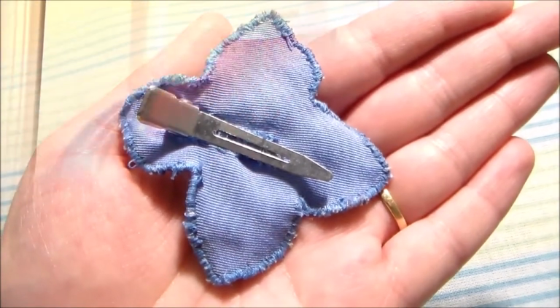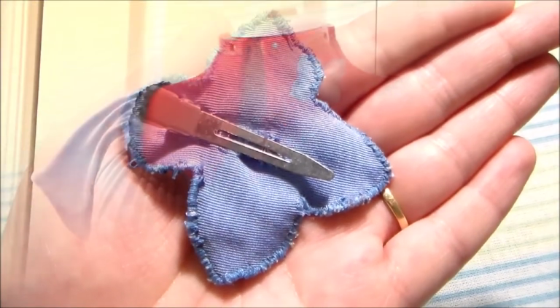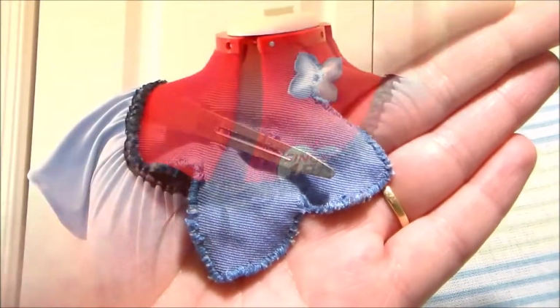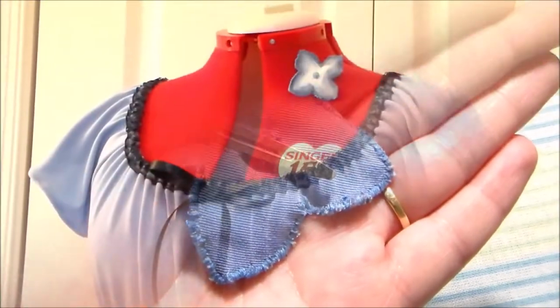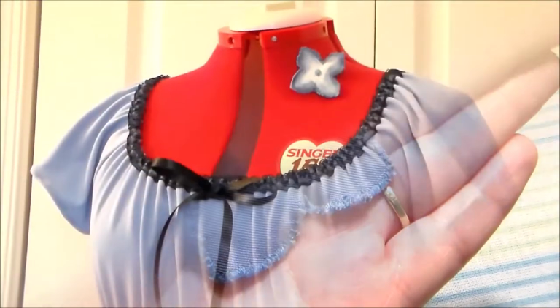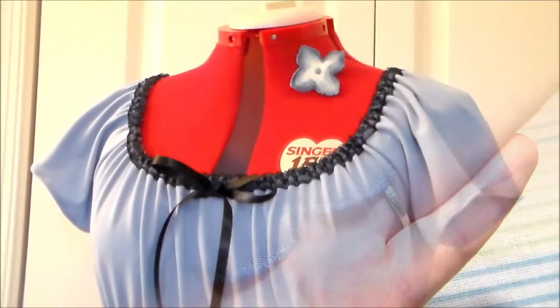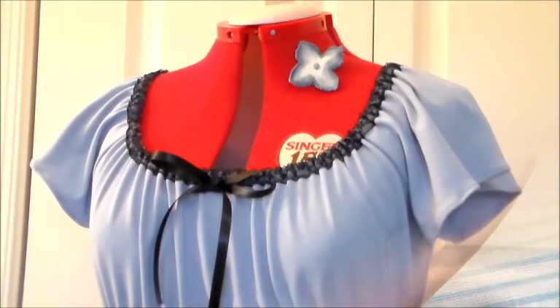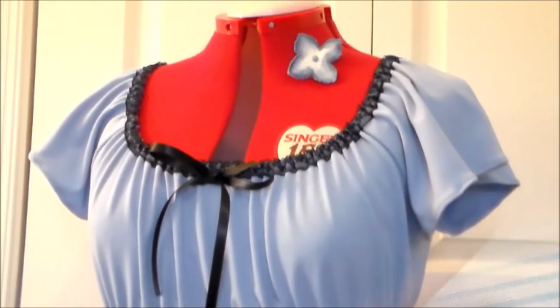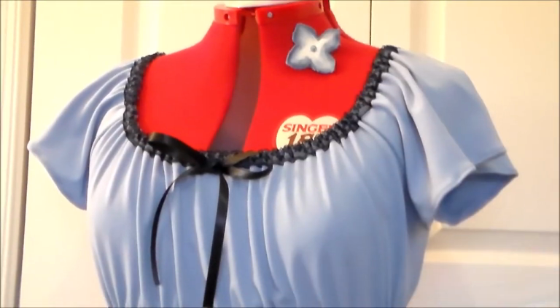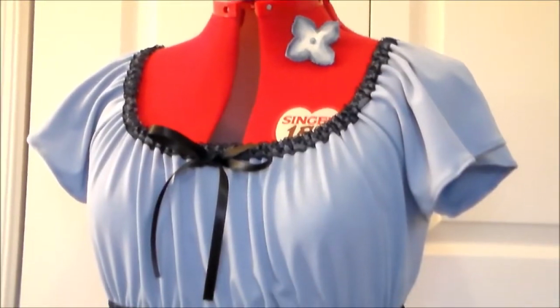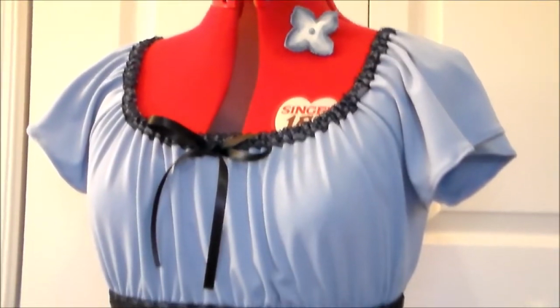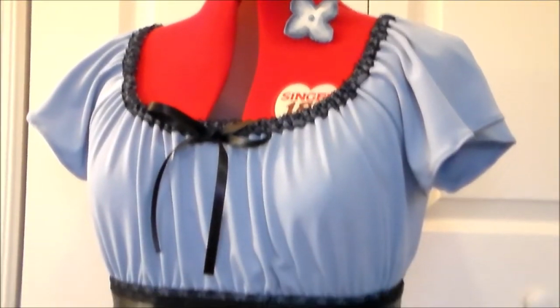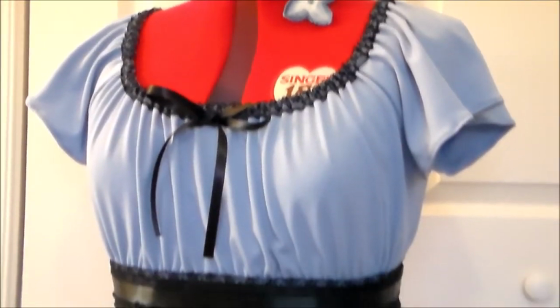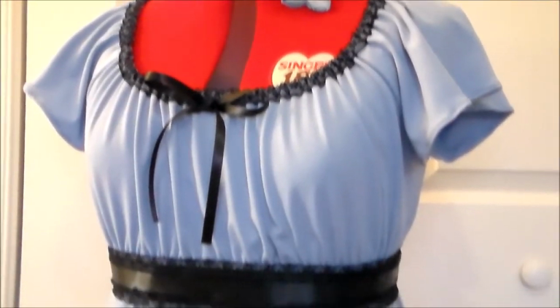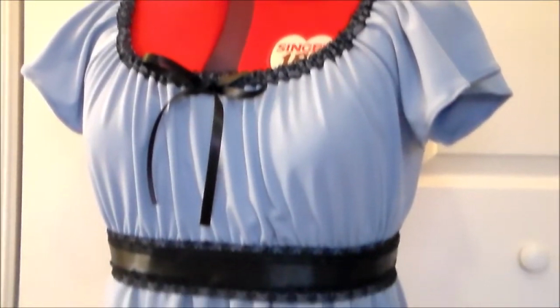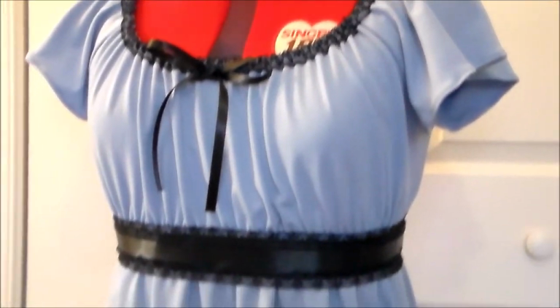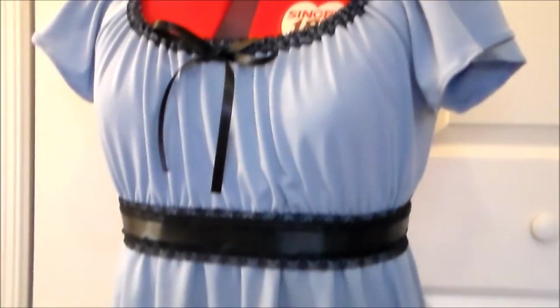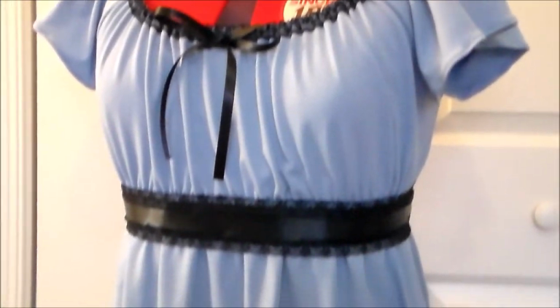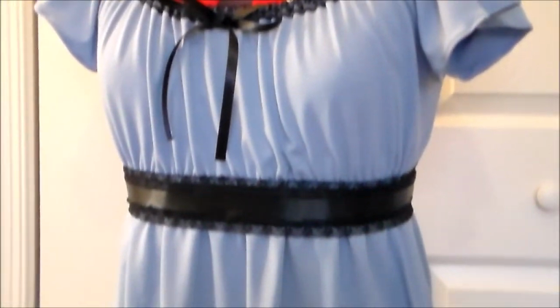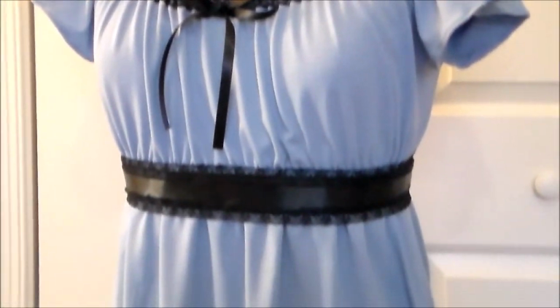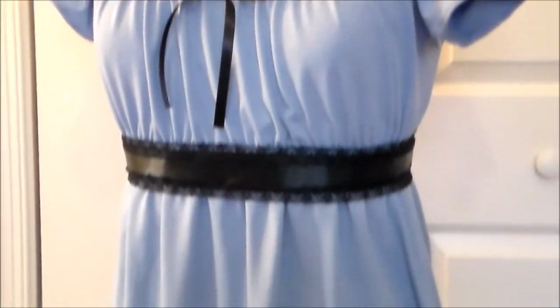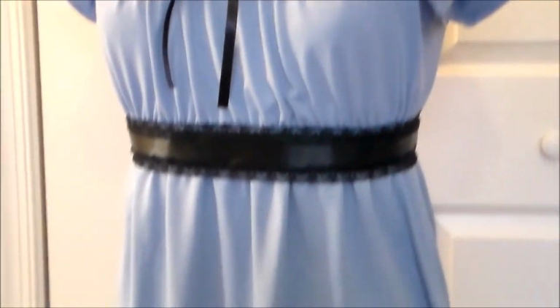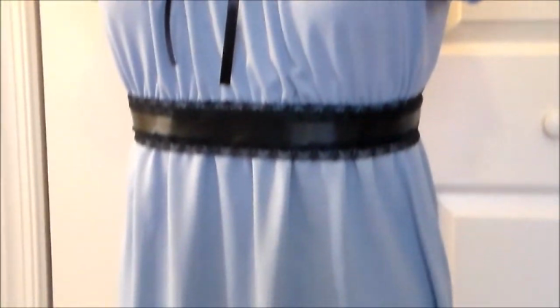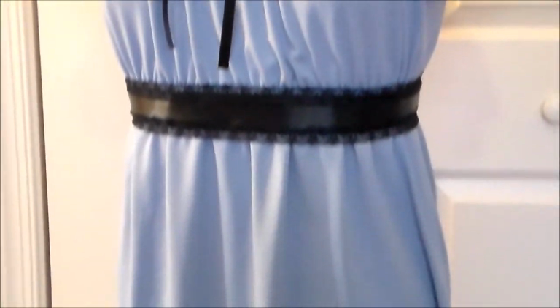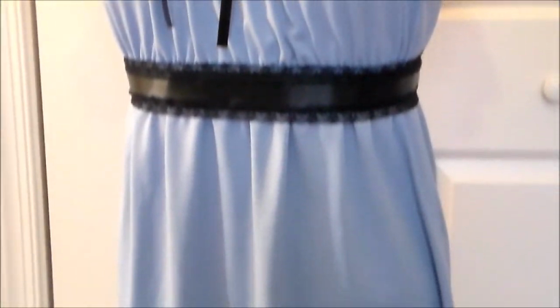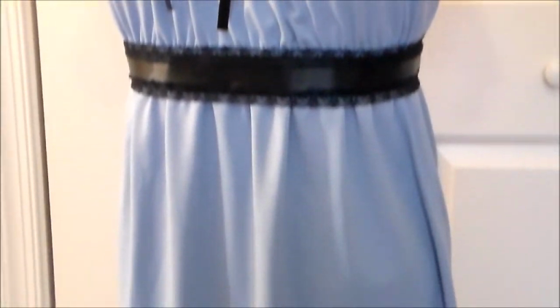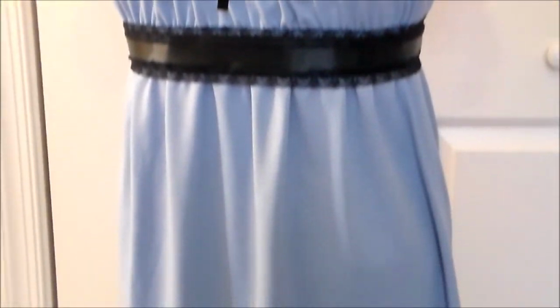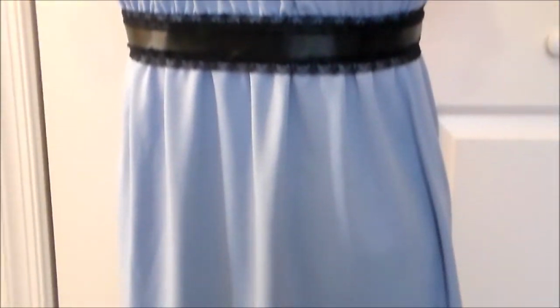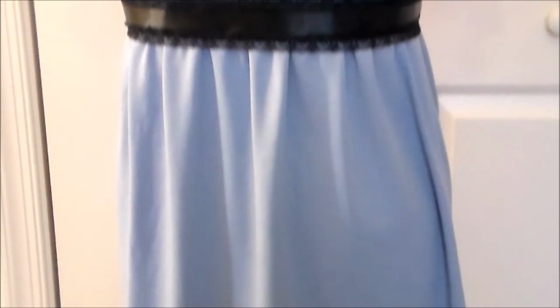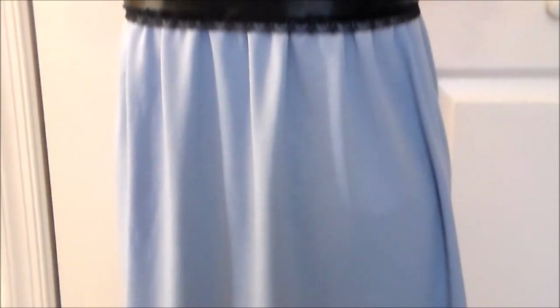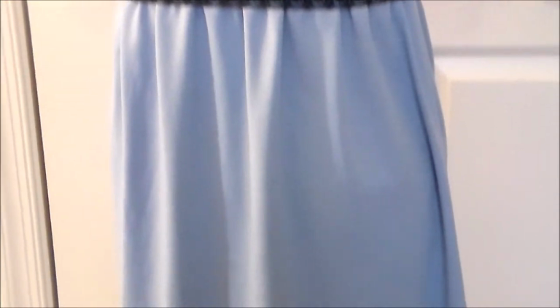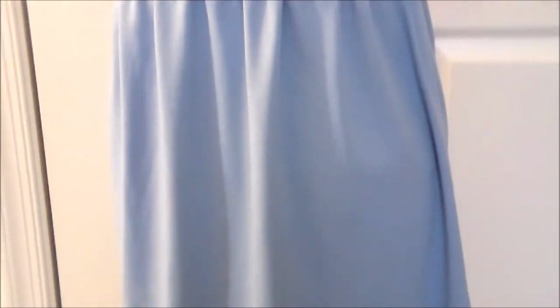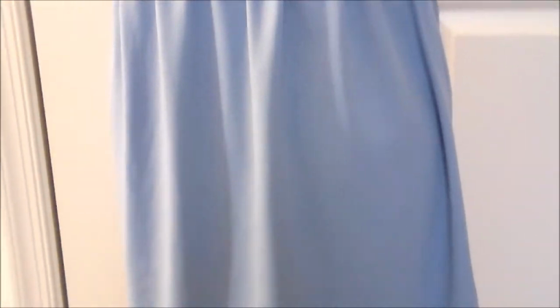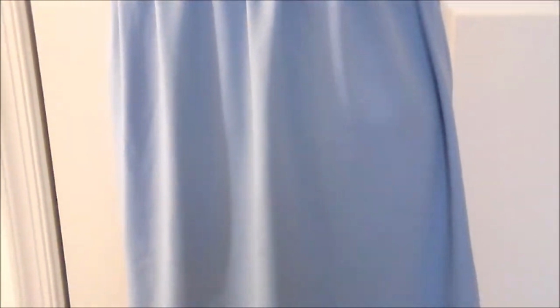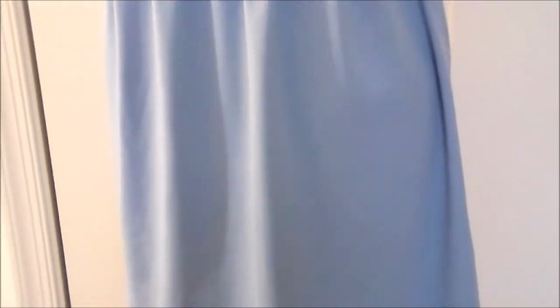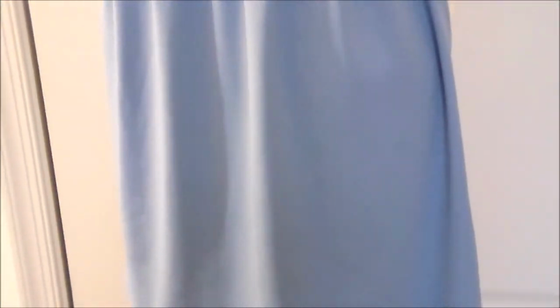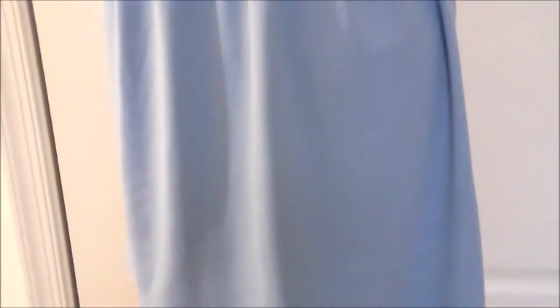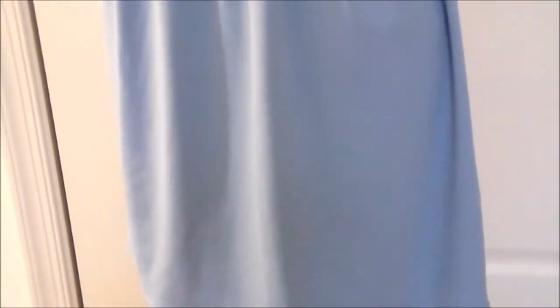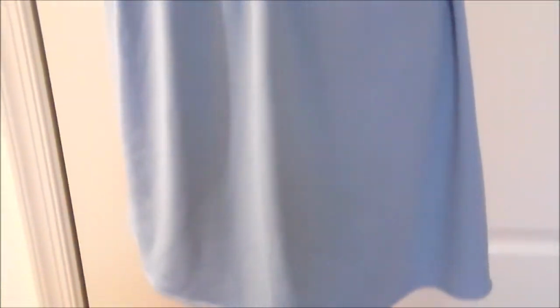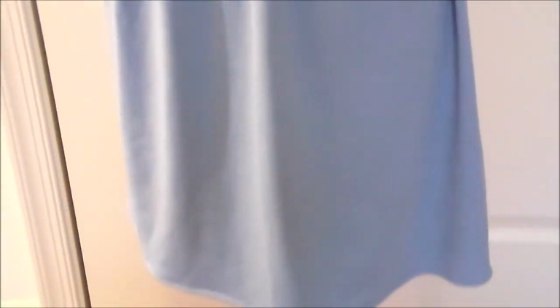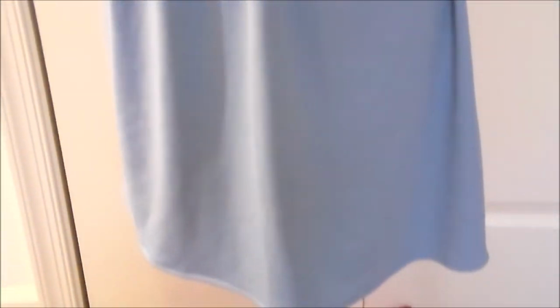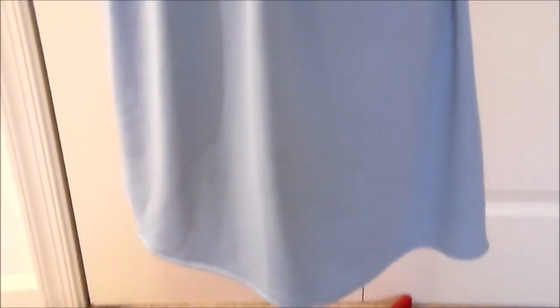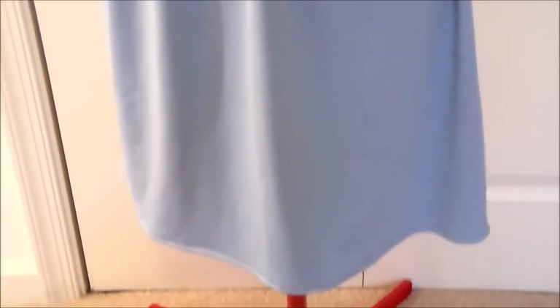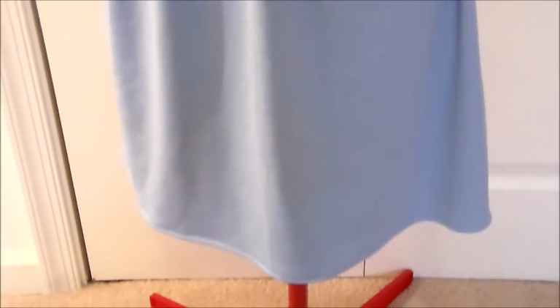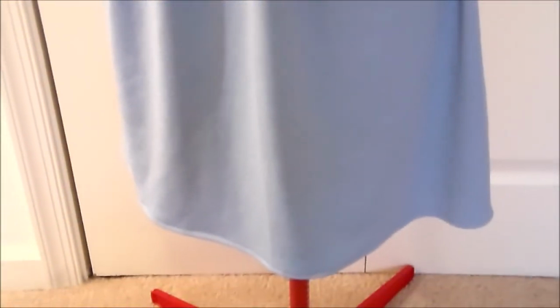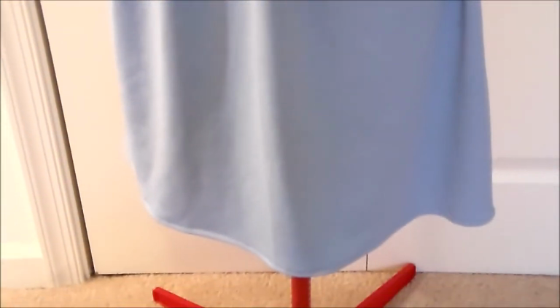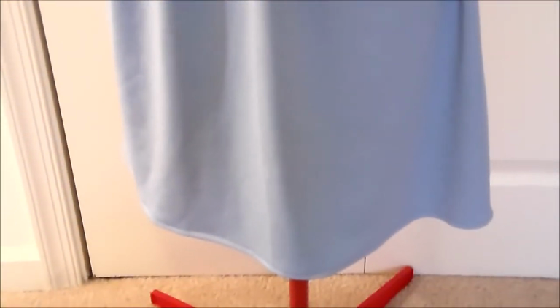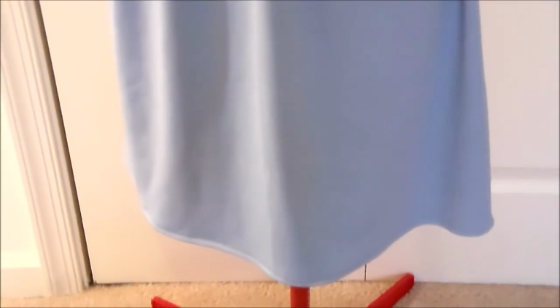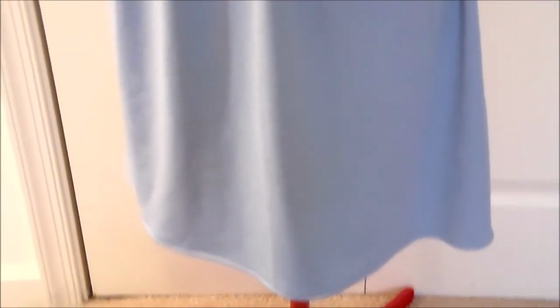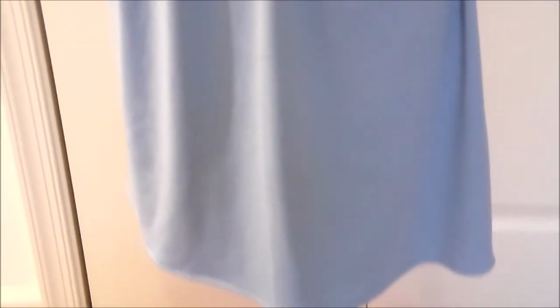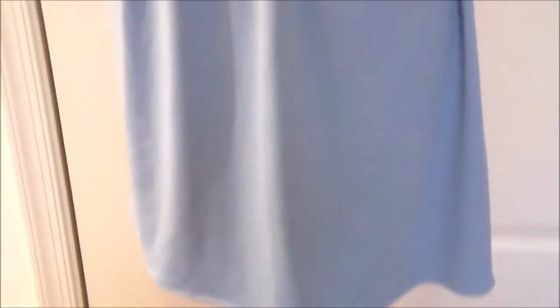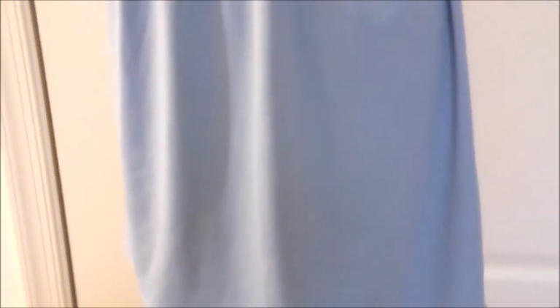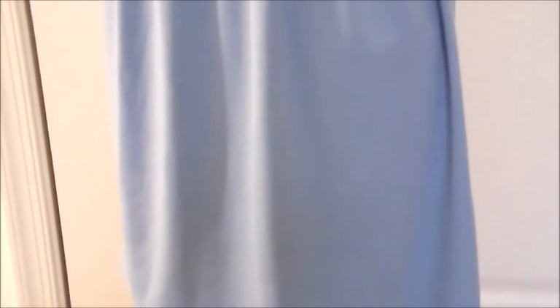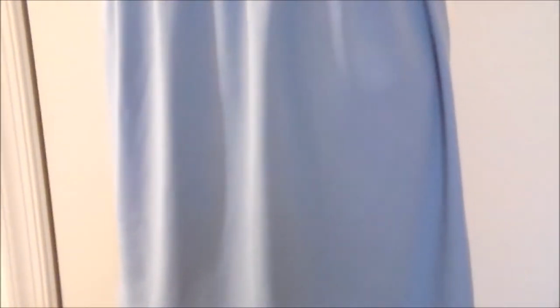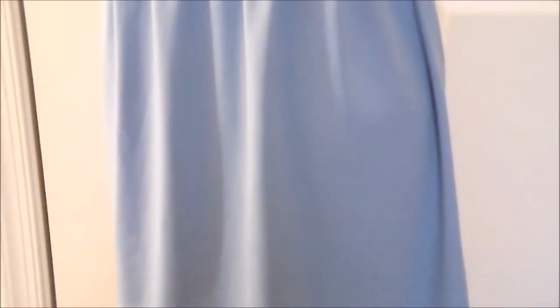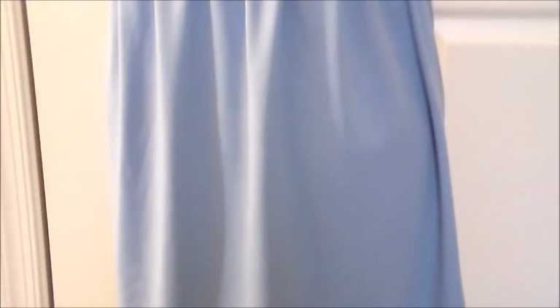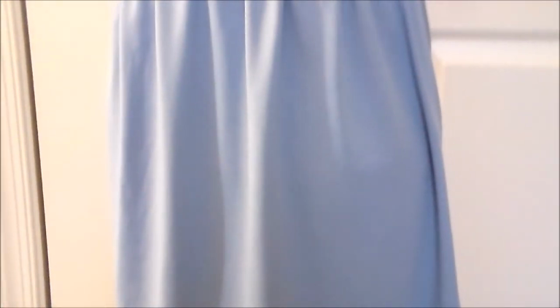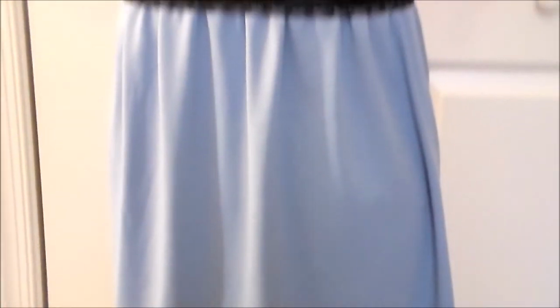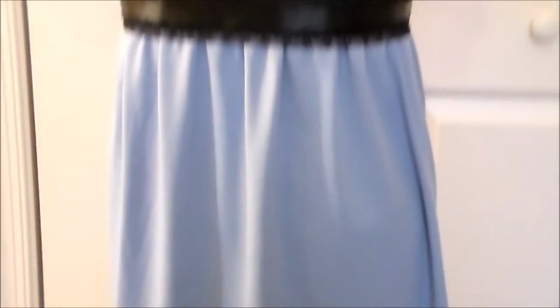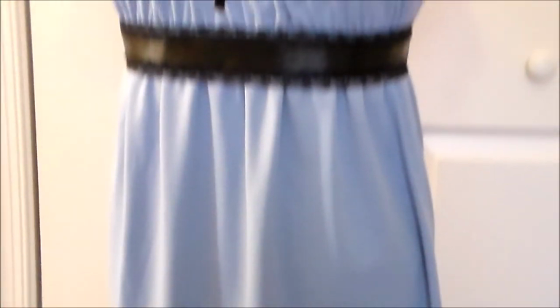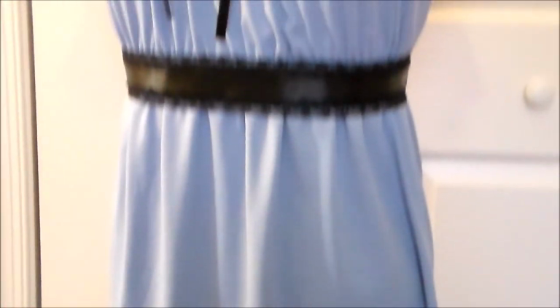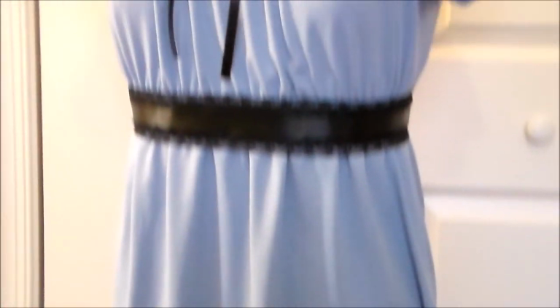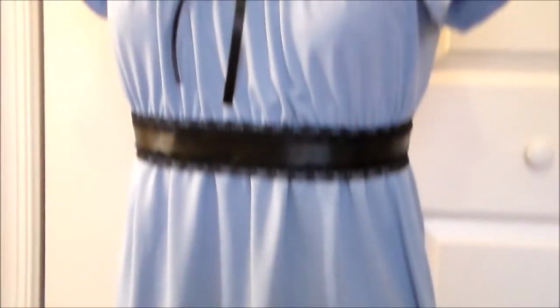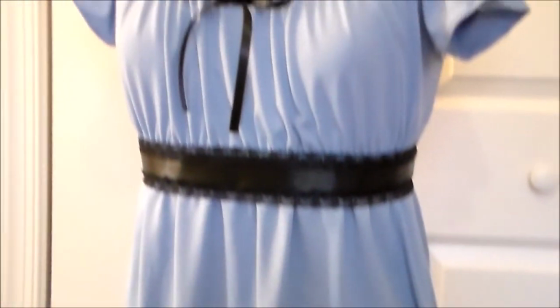And with that, Rhea is done! For more cosplay tutorial videos, please subscribe and thank you very much for watching!